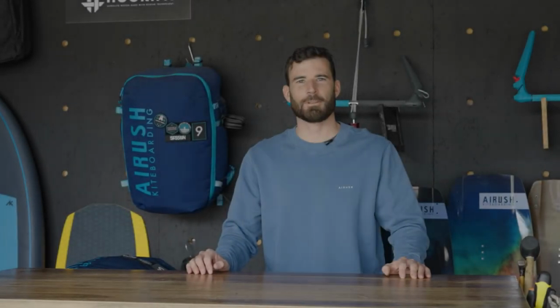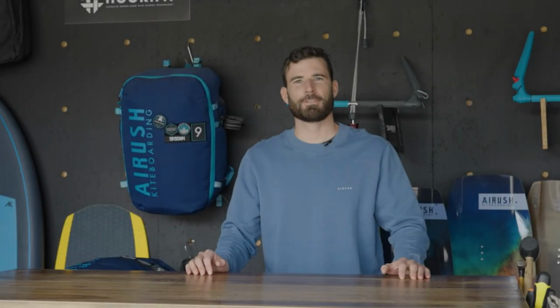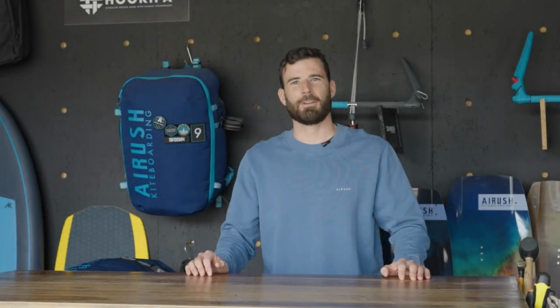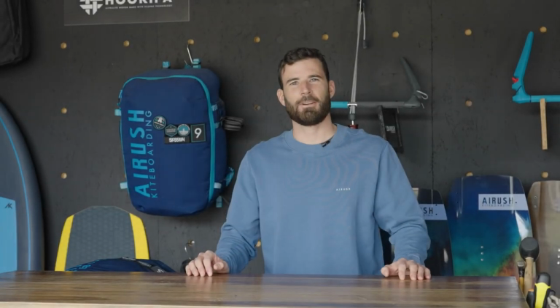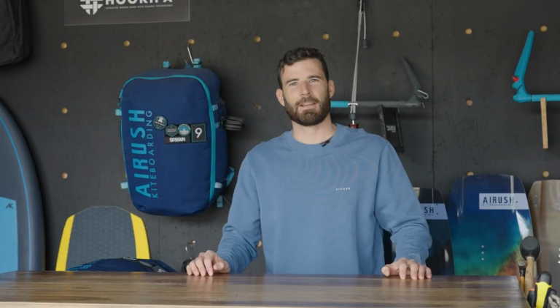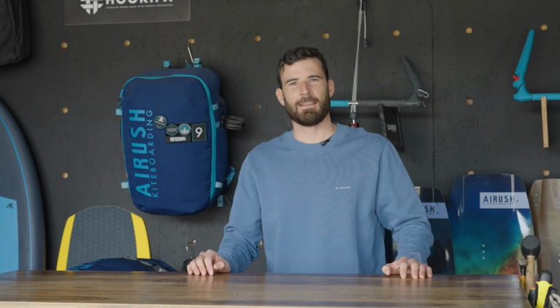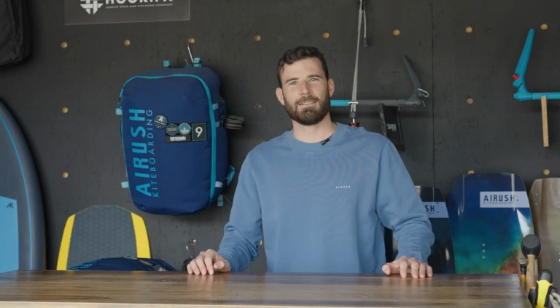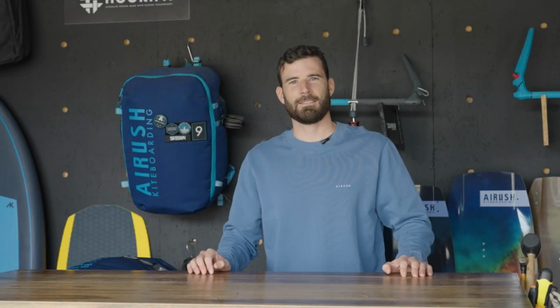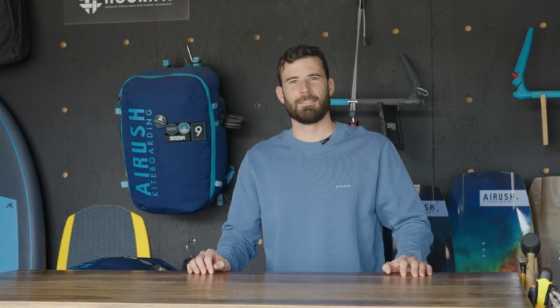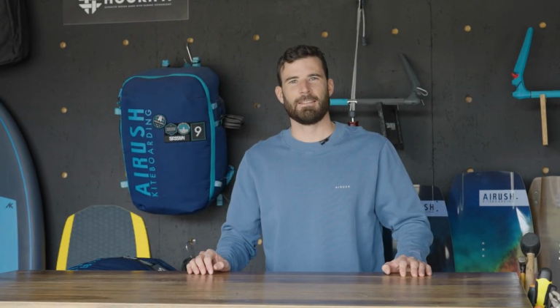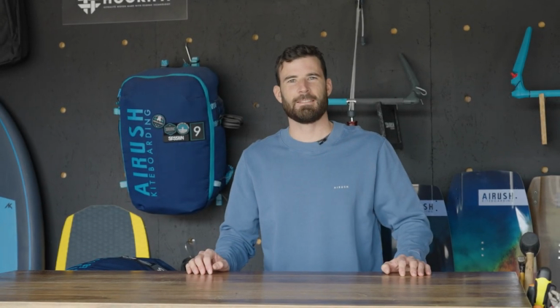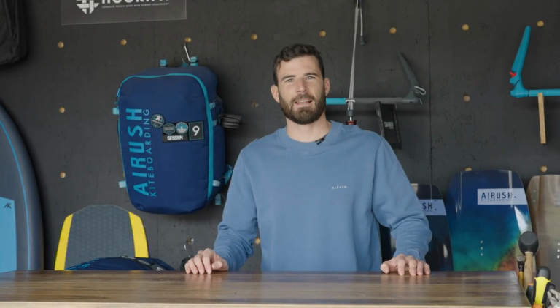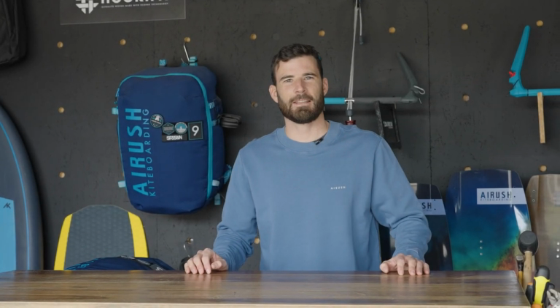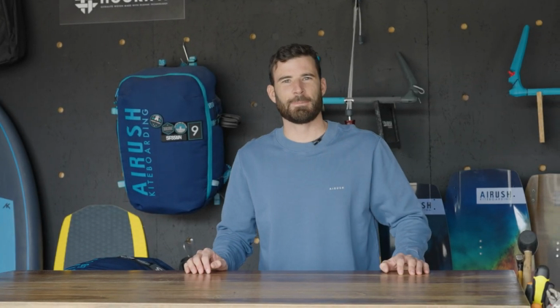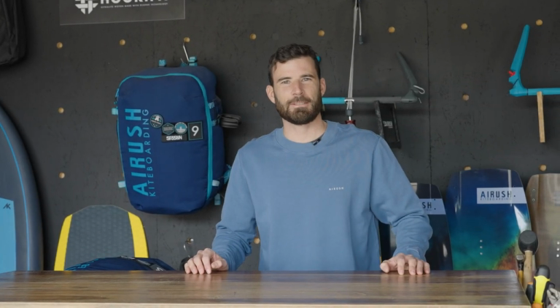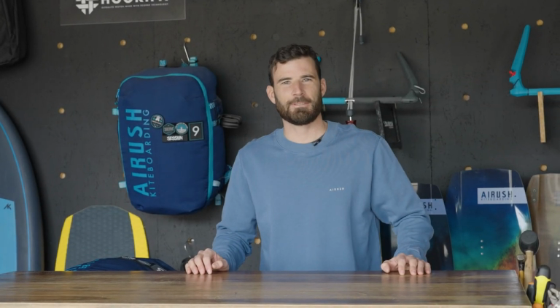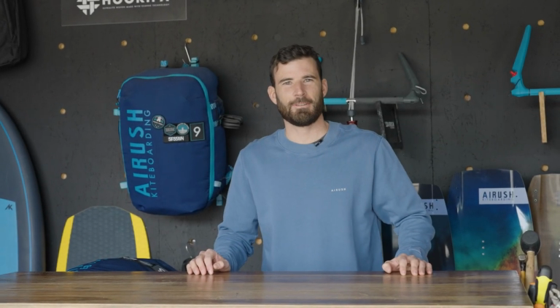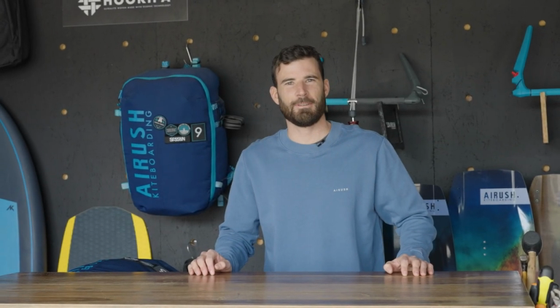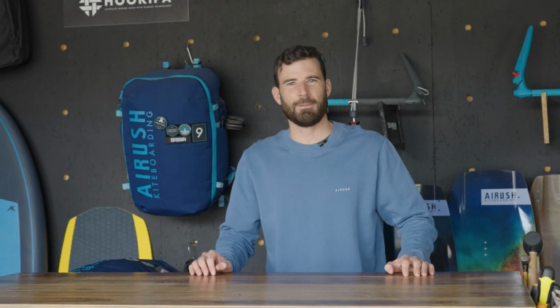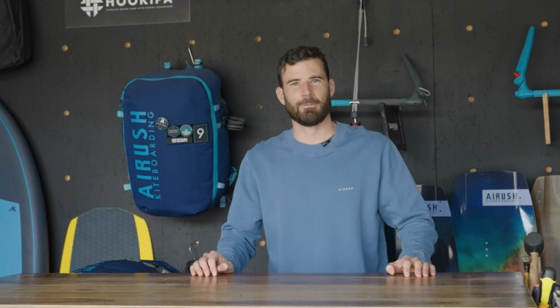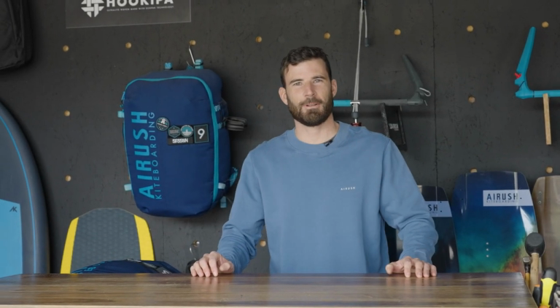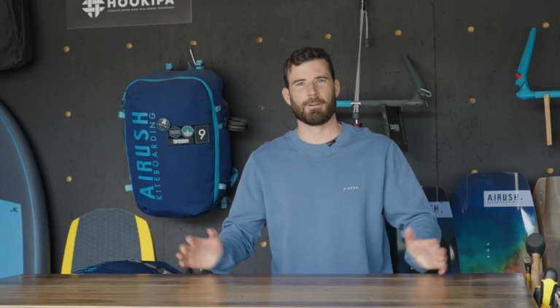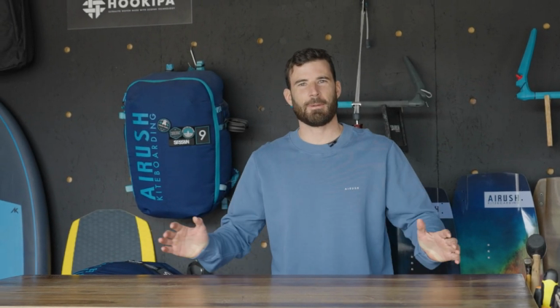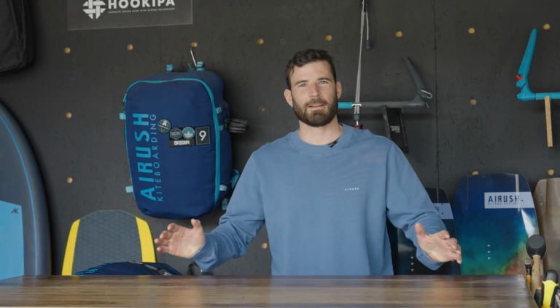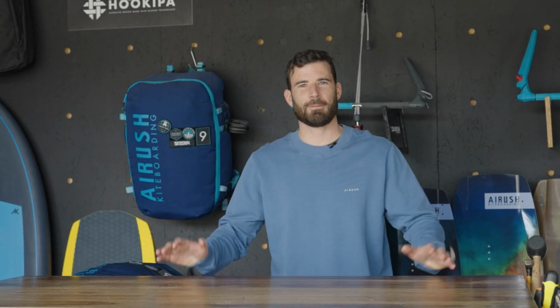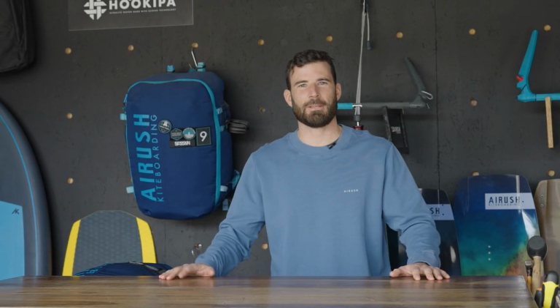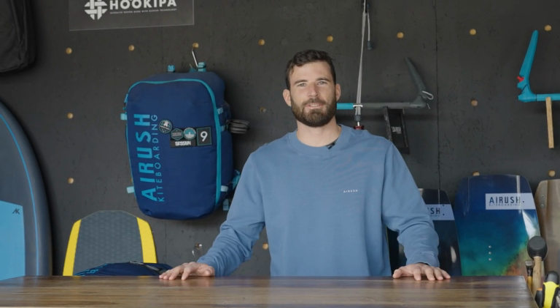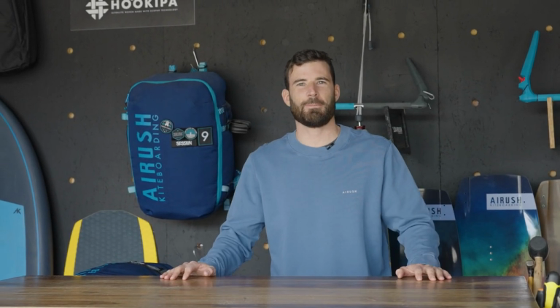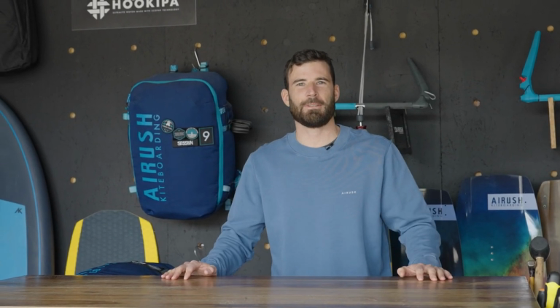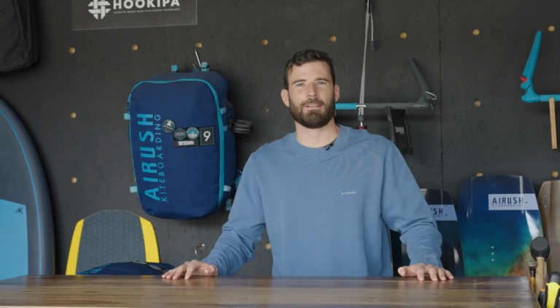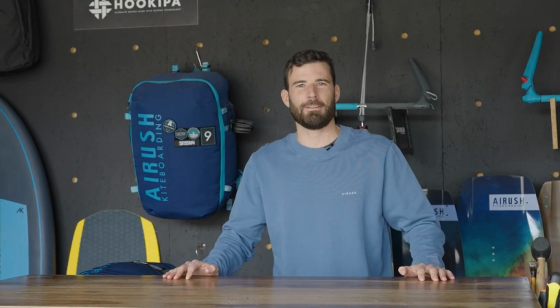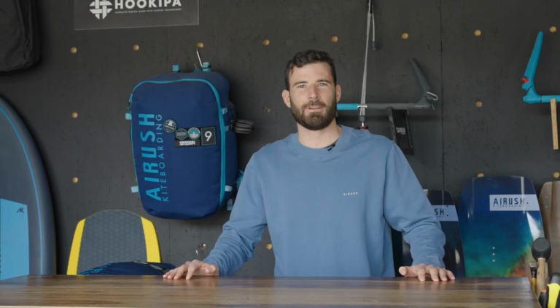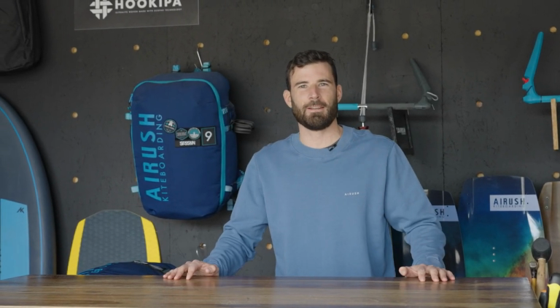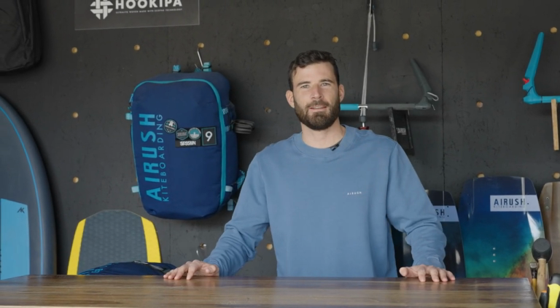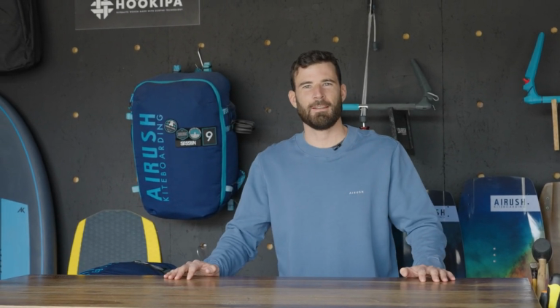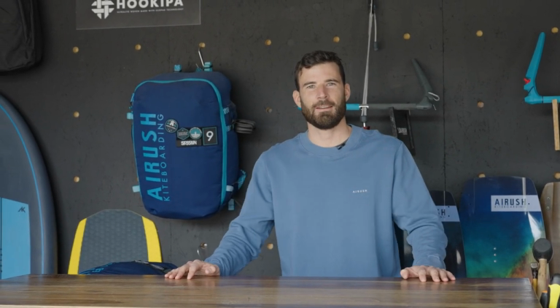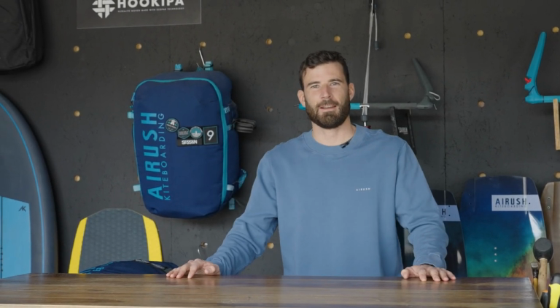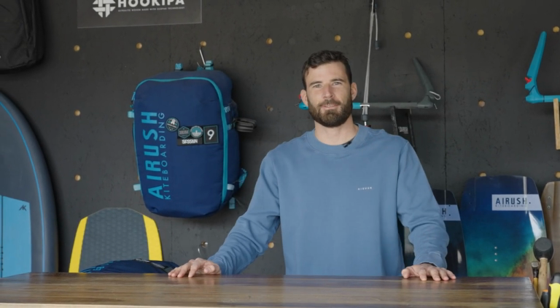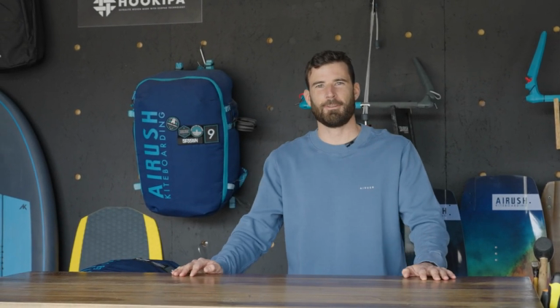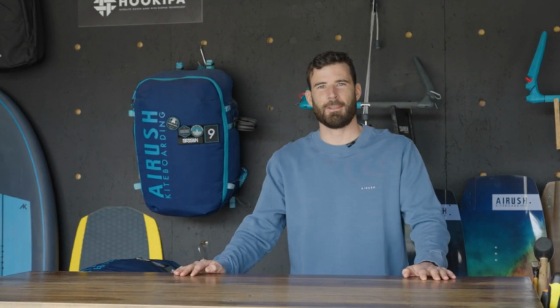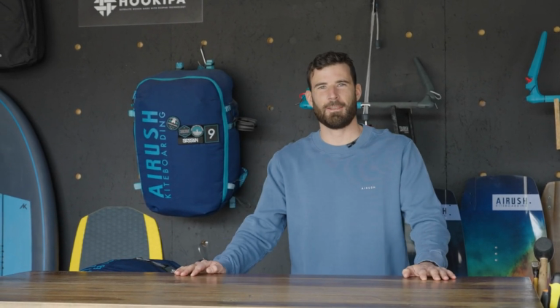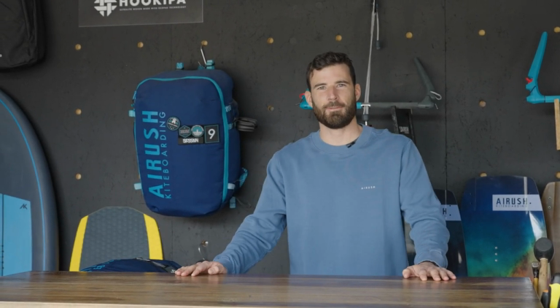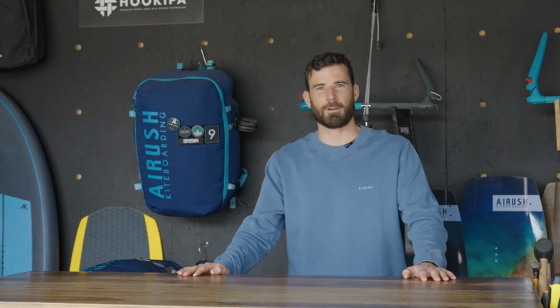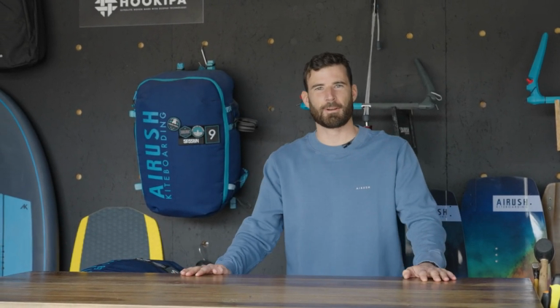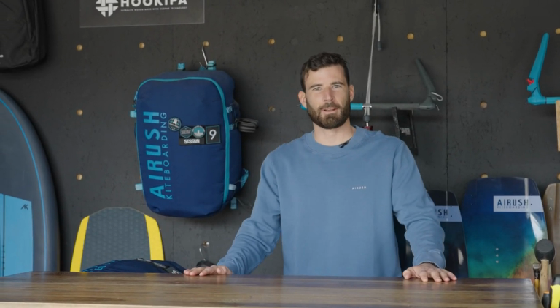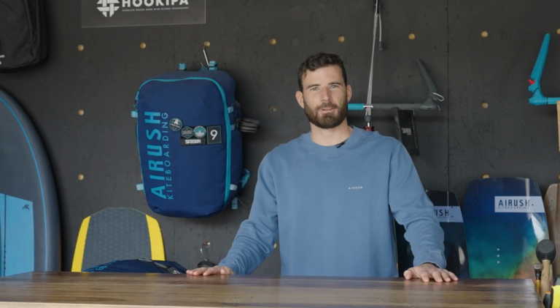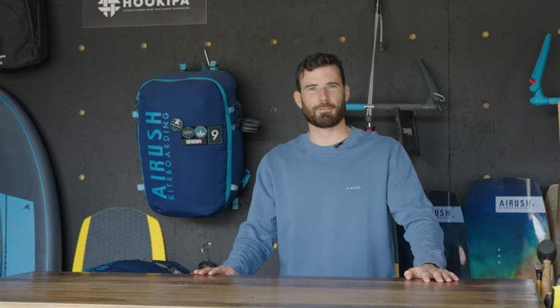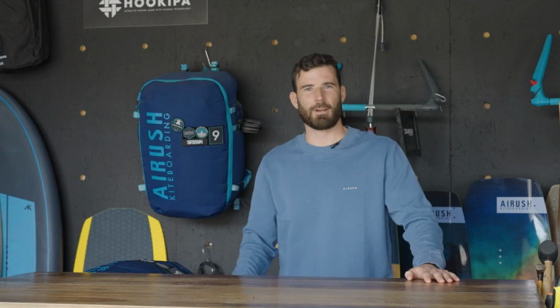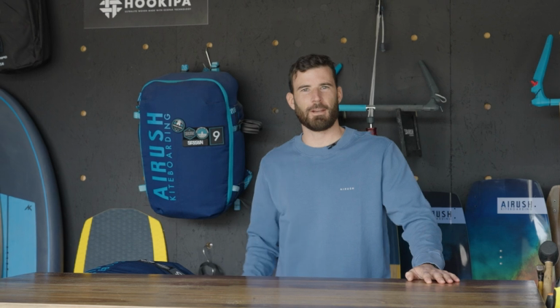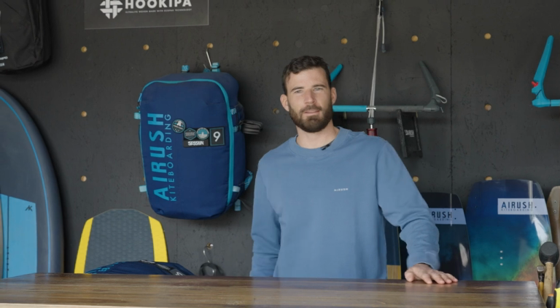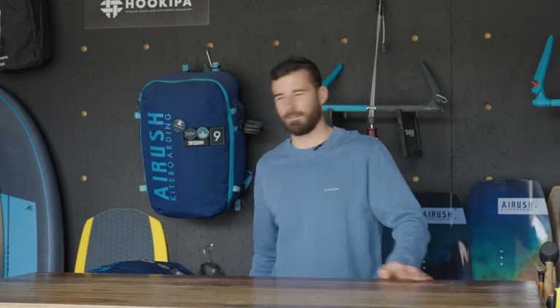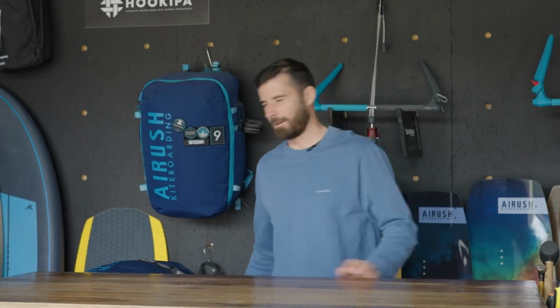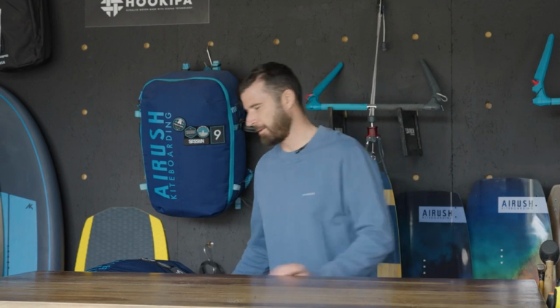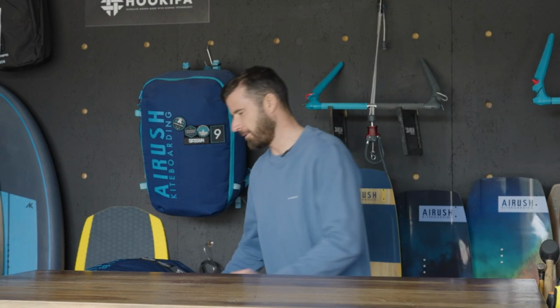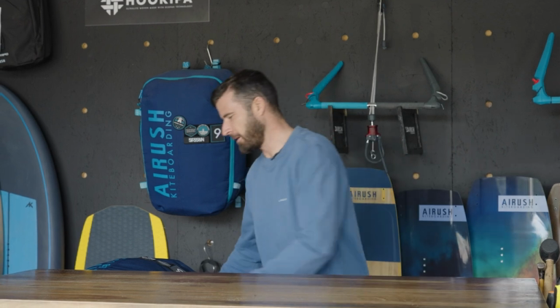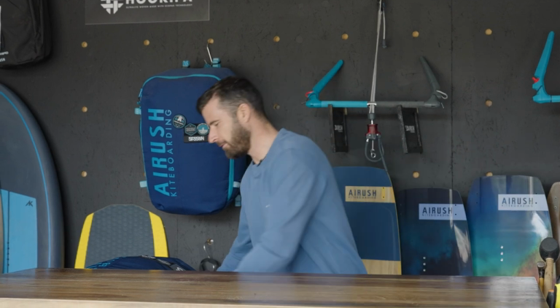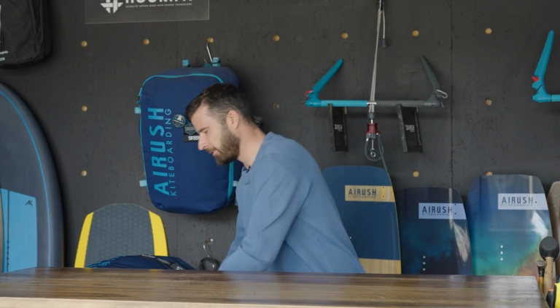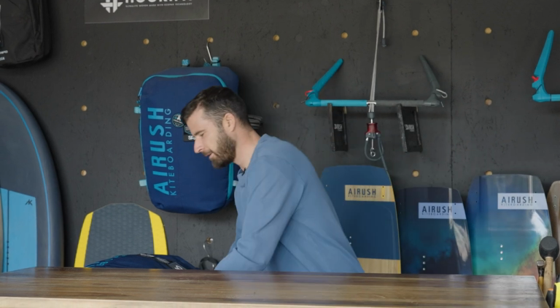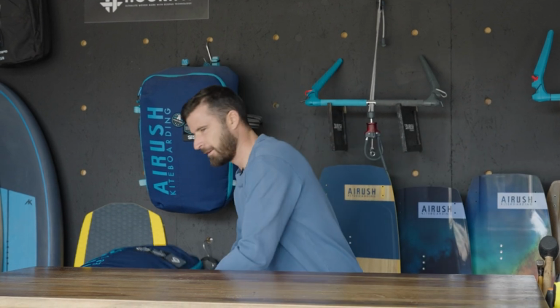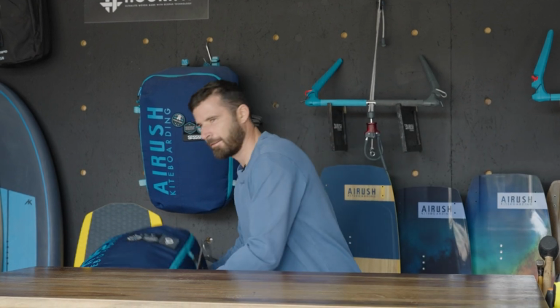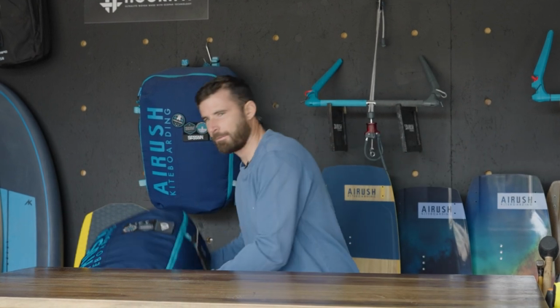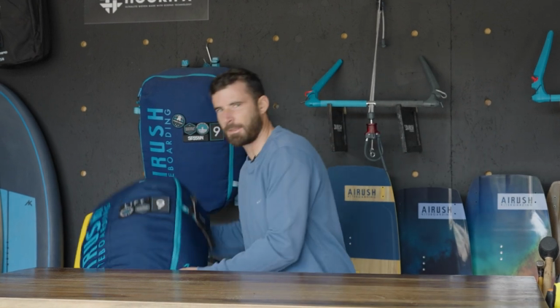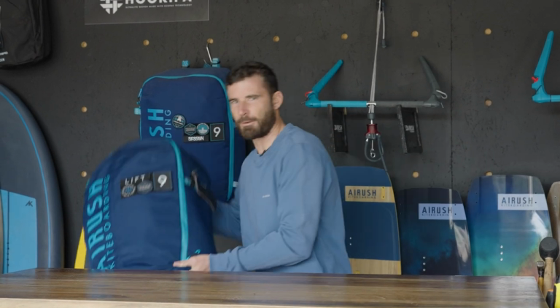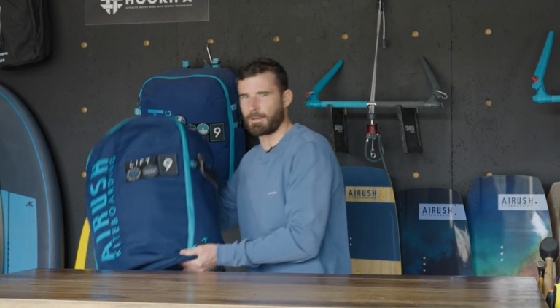What's going on guys? This is Alex Pastor. Welcome back to my shop in Tarifa. And today we're gonna go try the new Lyft V3.